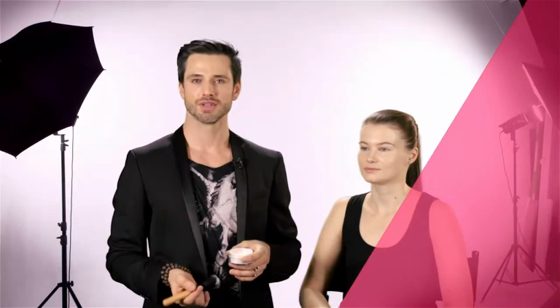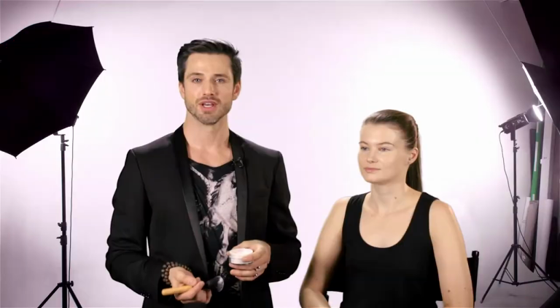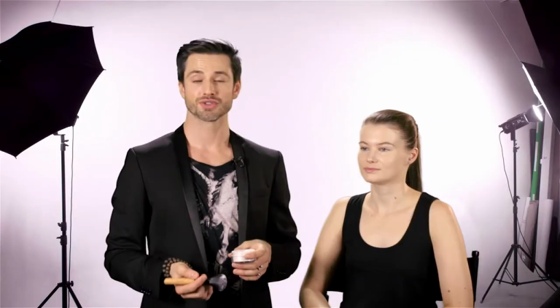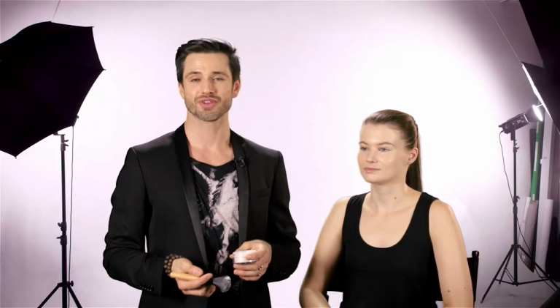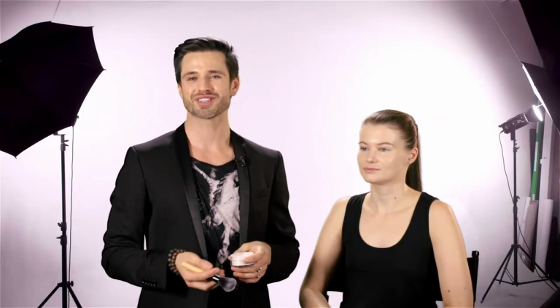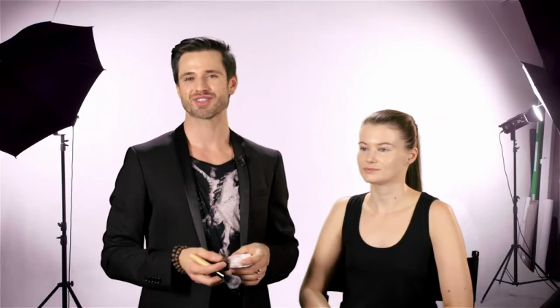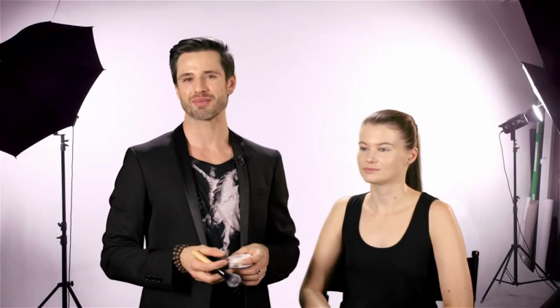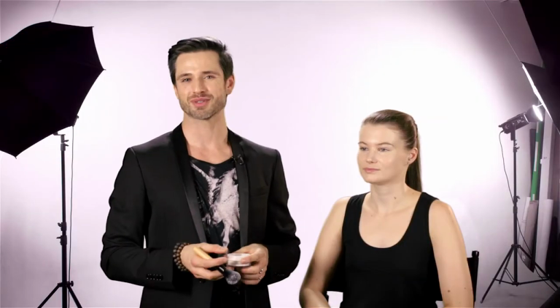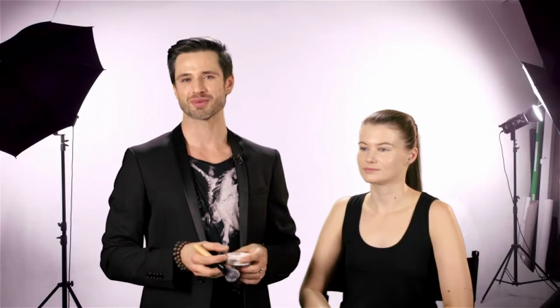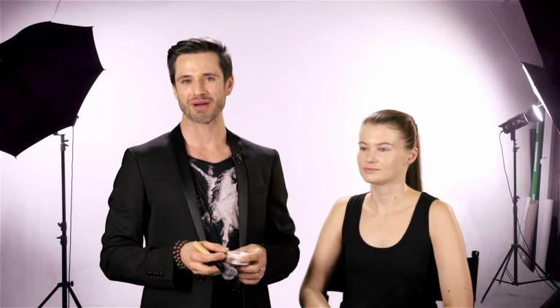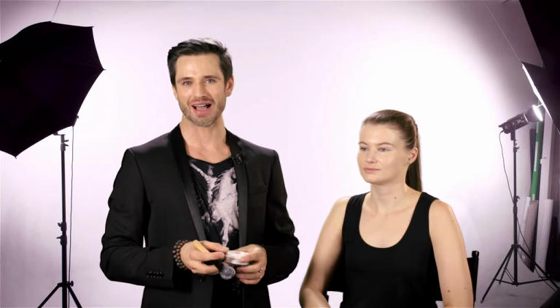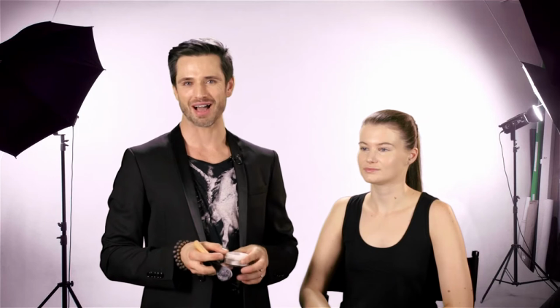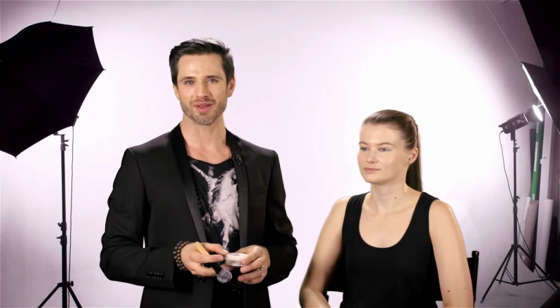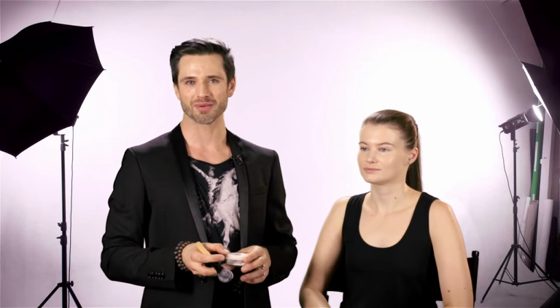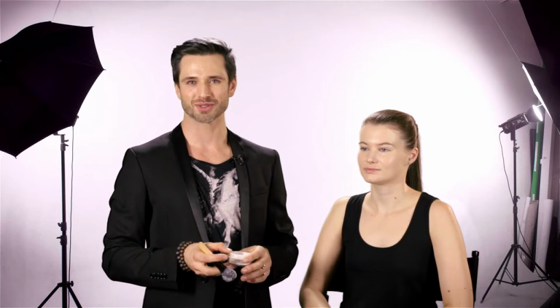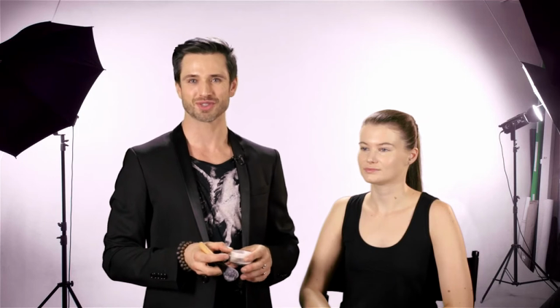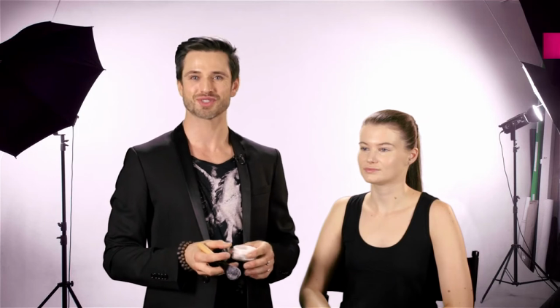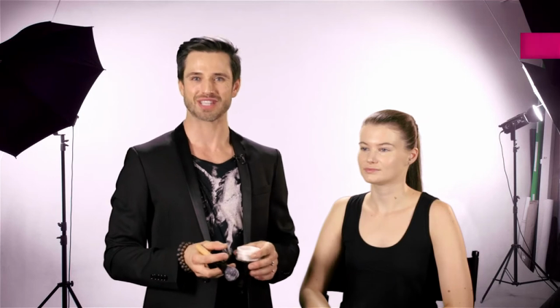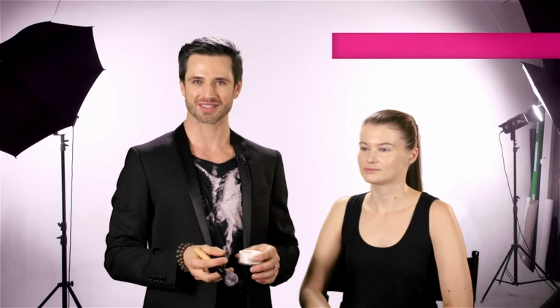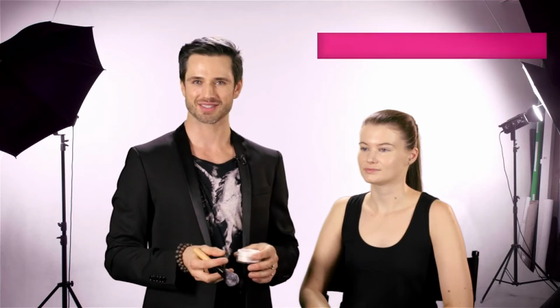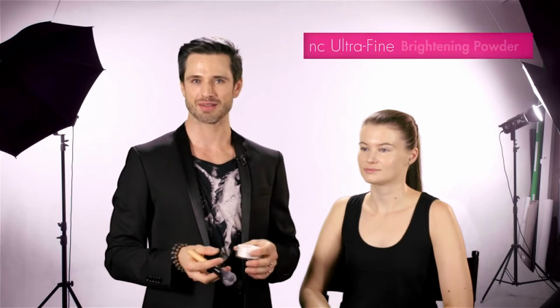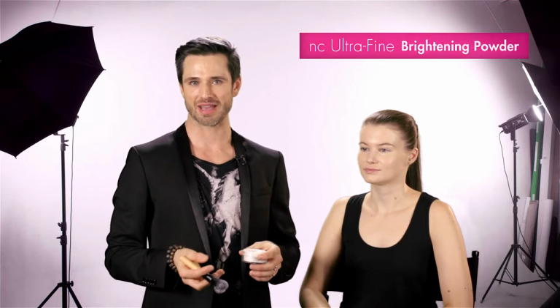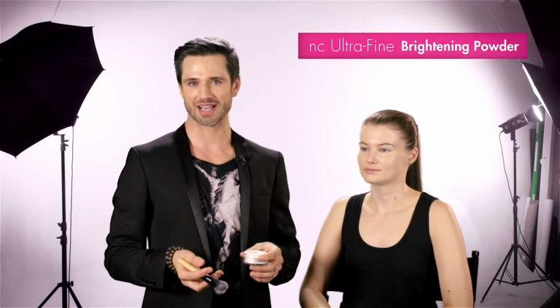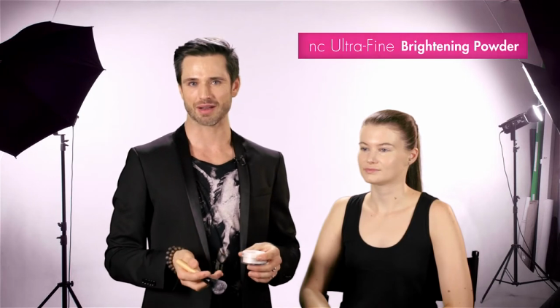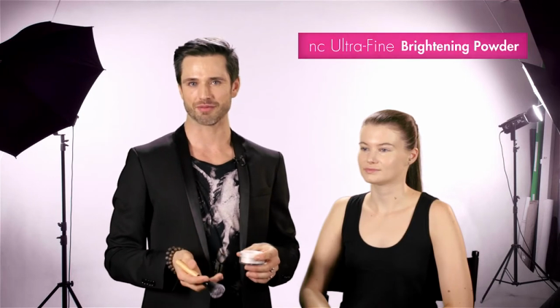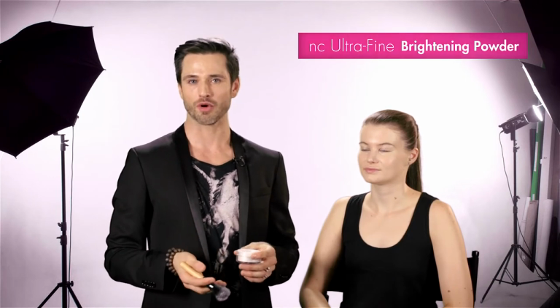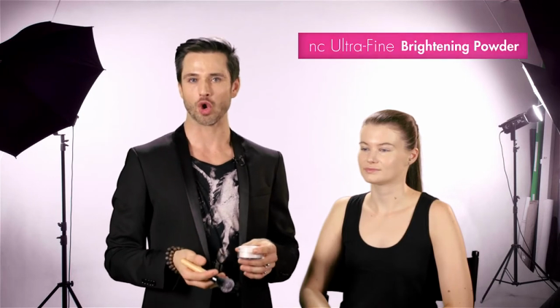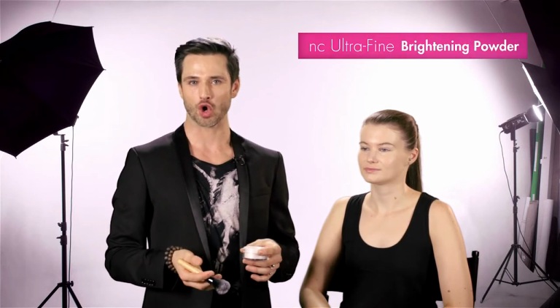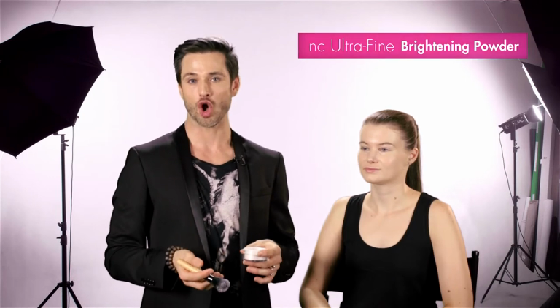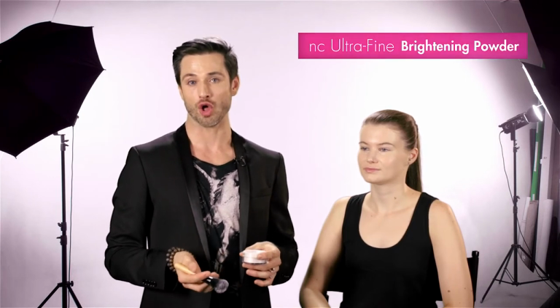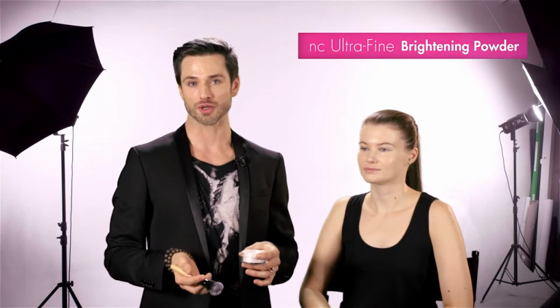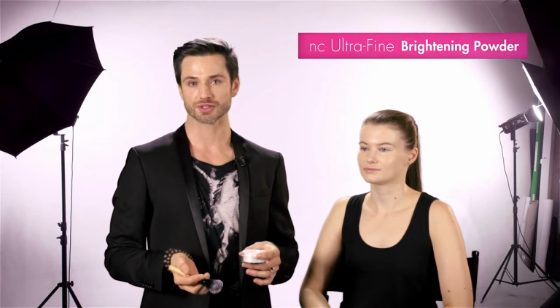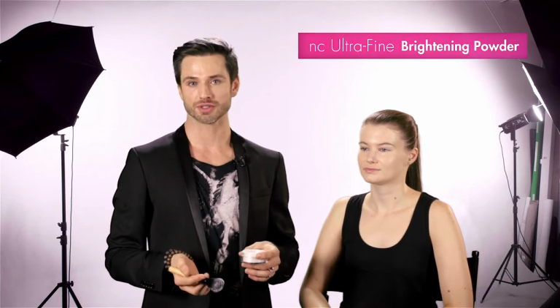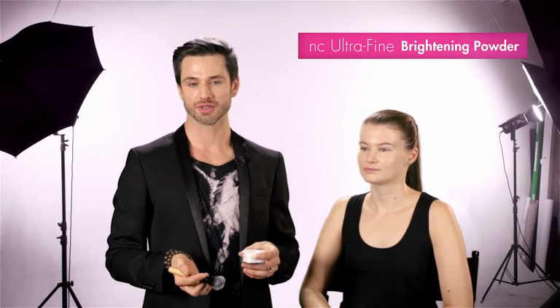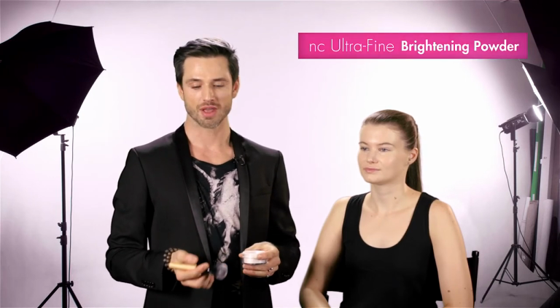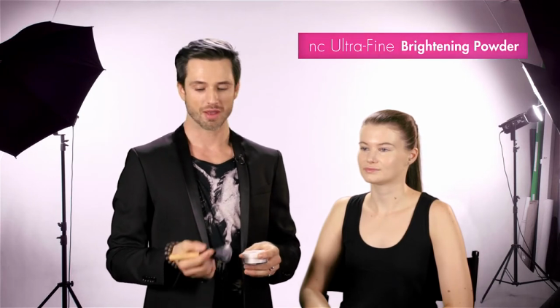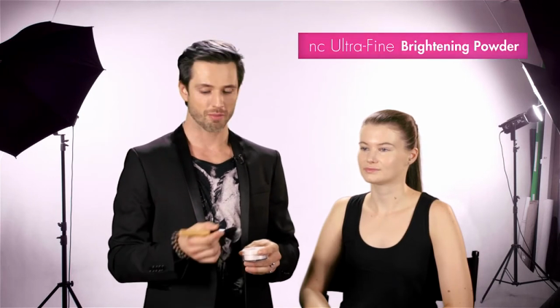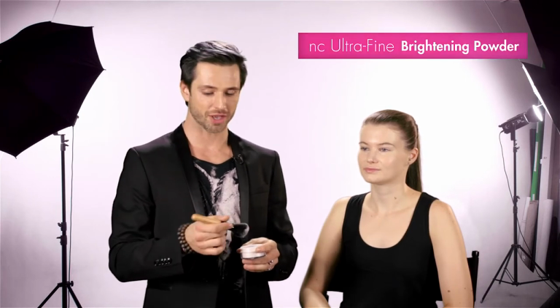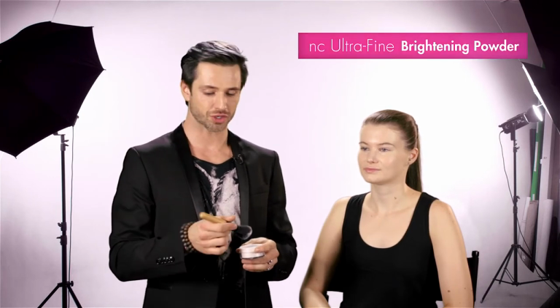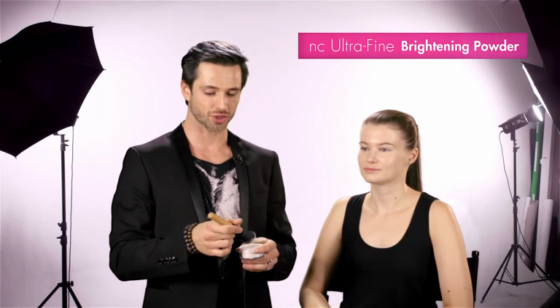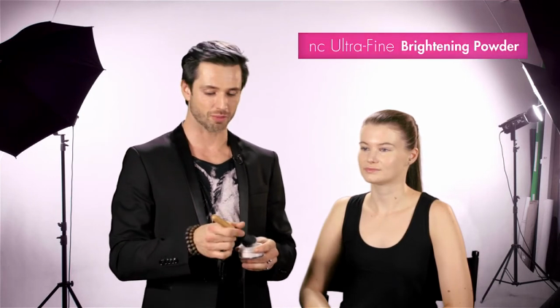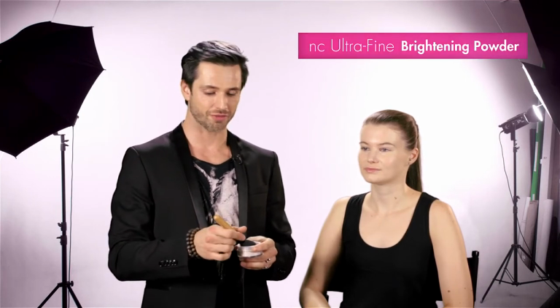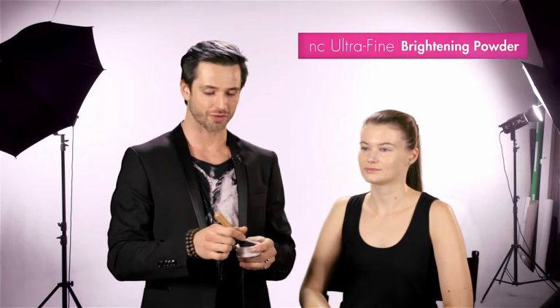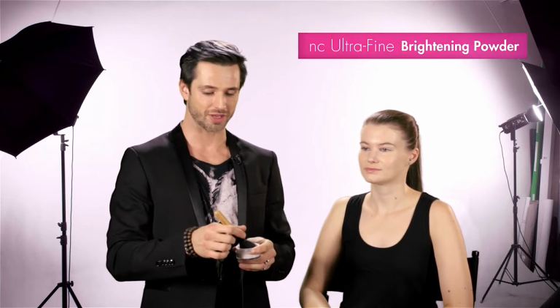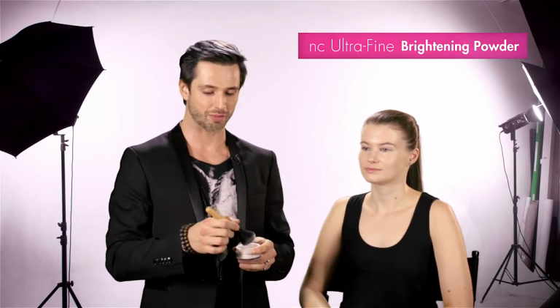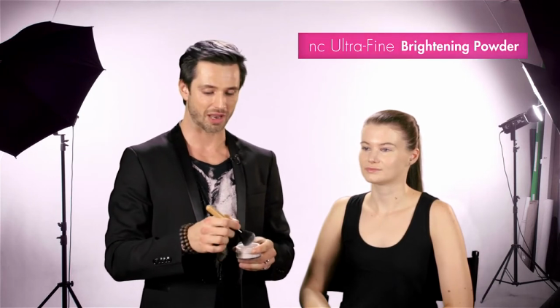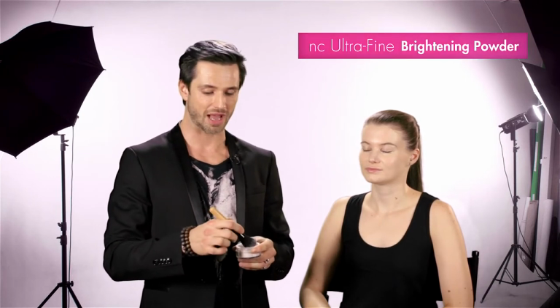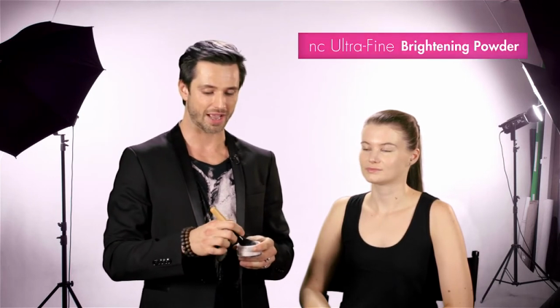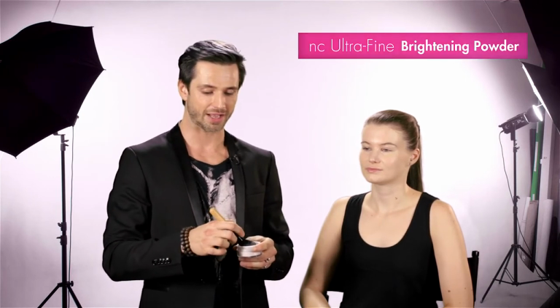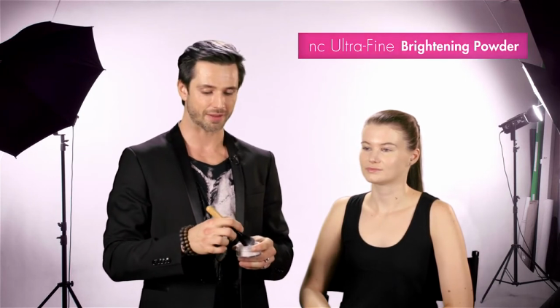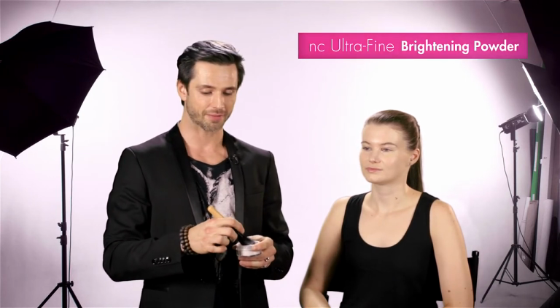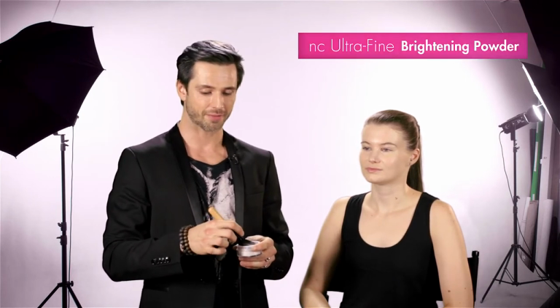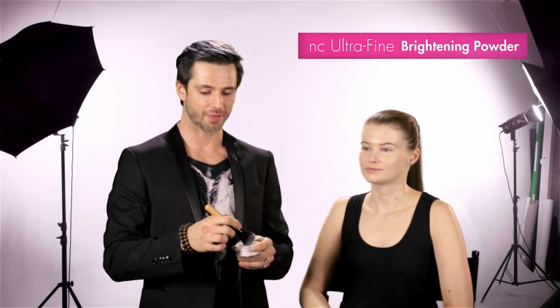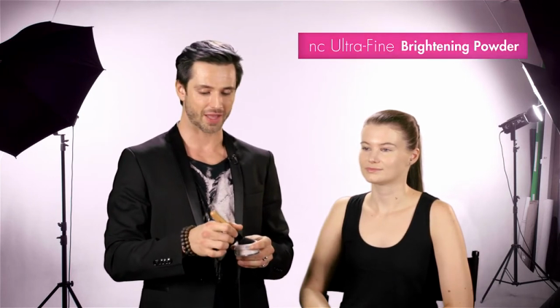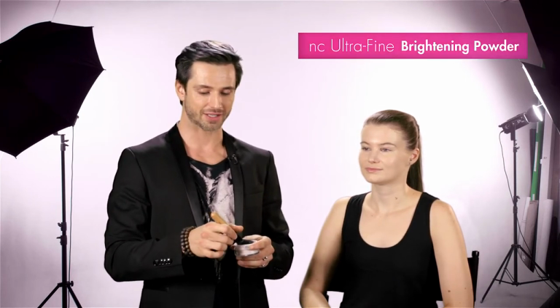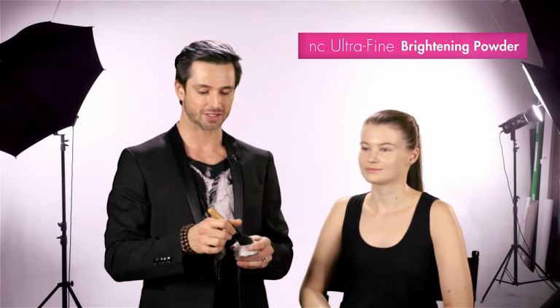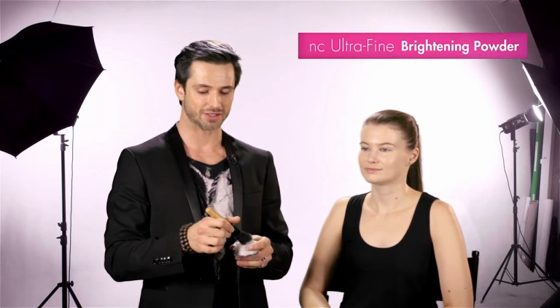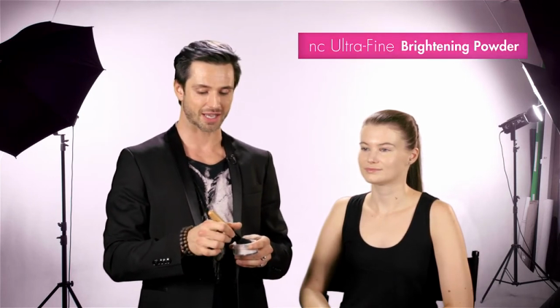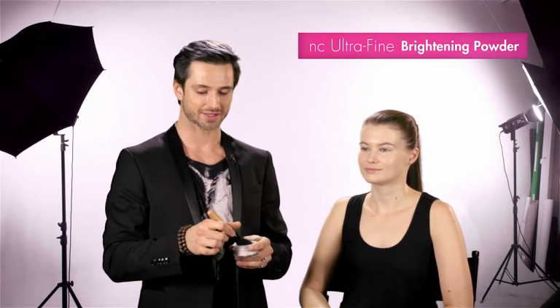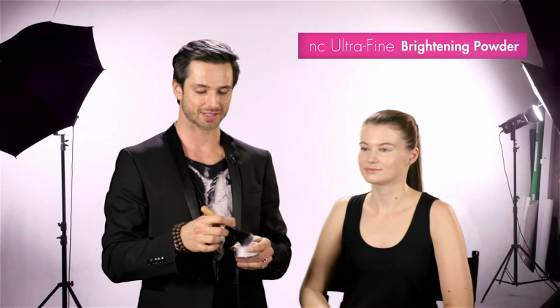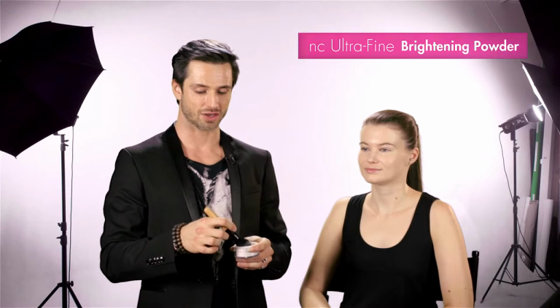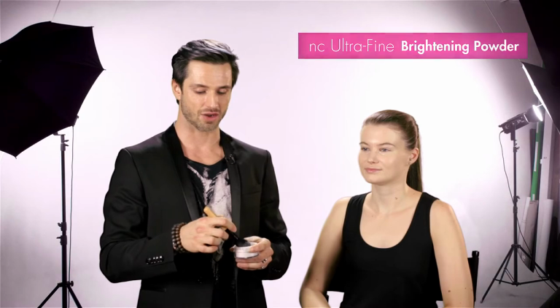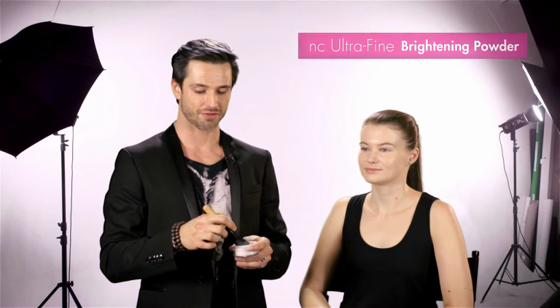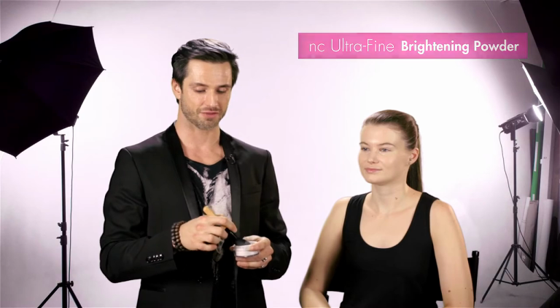The next step is powder because it sets the makeup for a long hold. Make sure before you're applying that you dust it off.